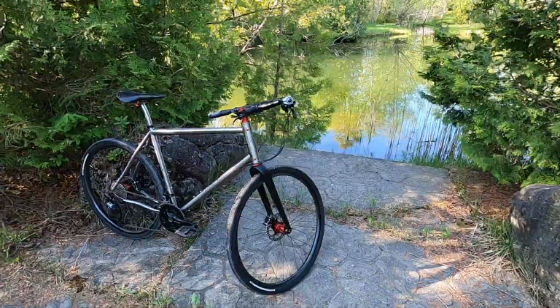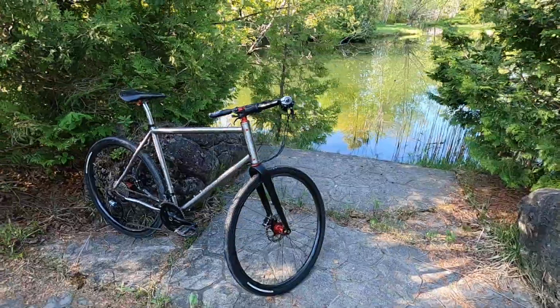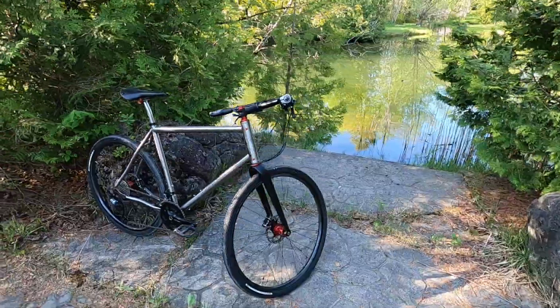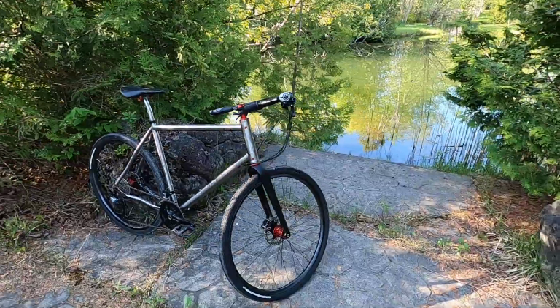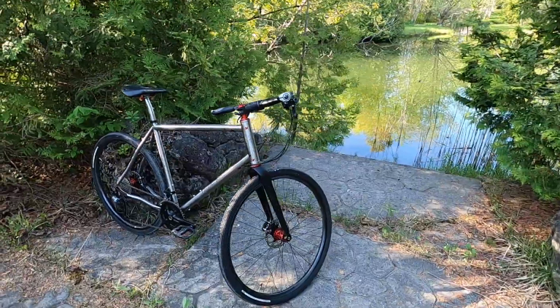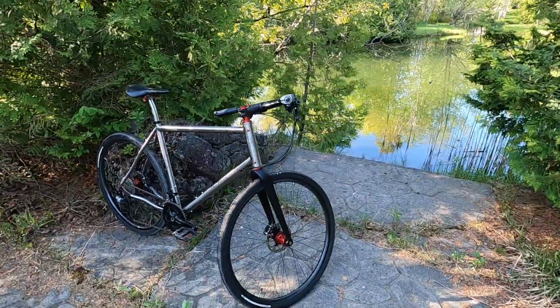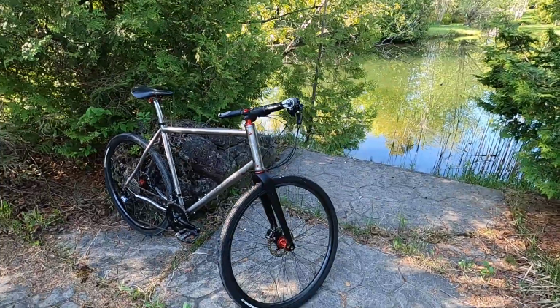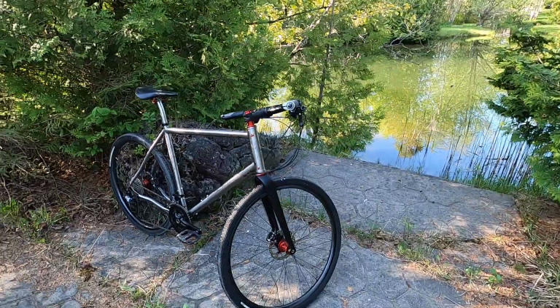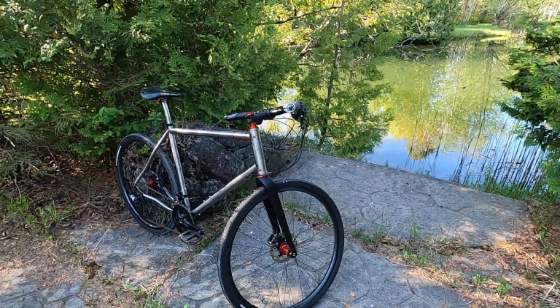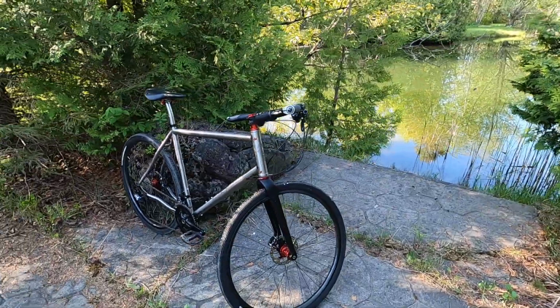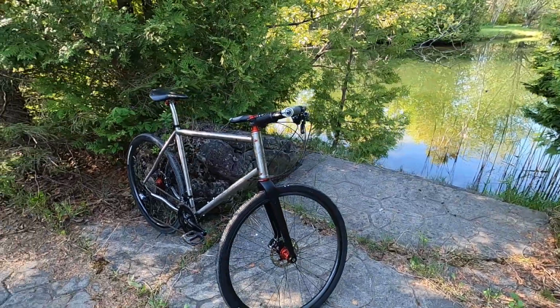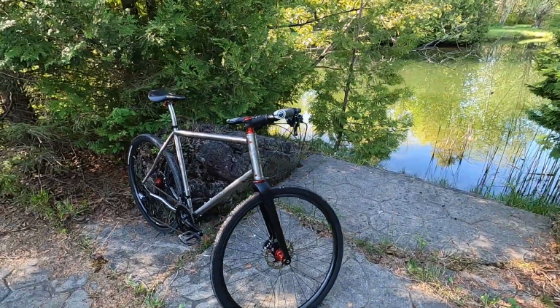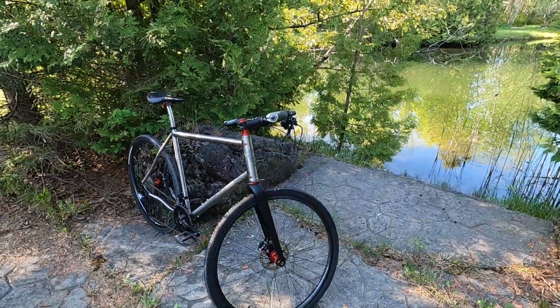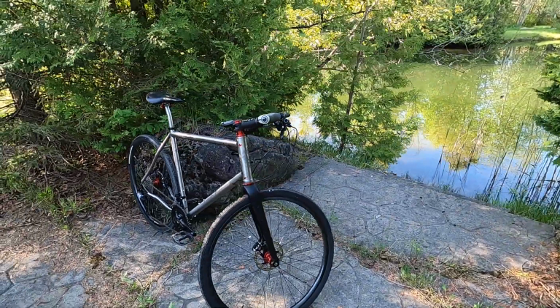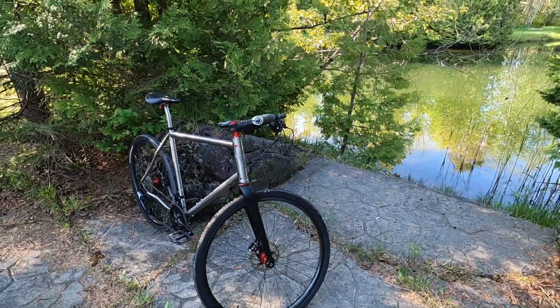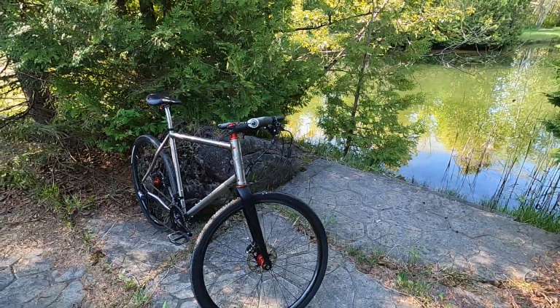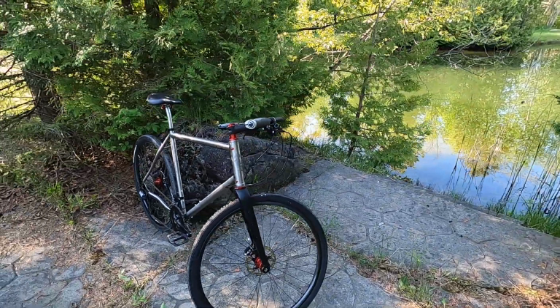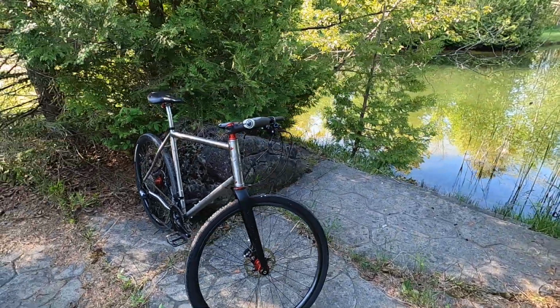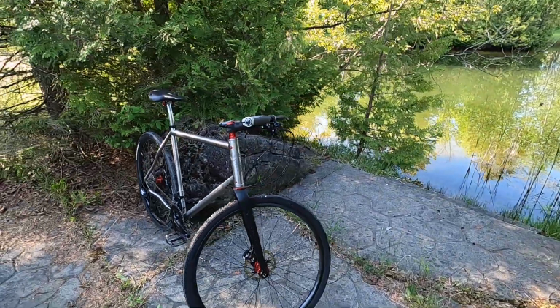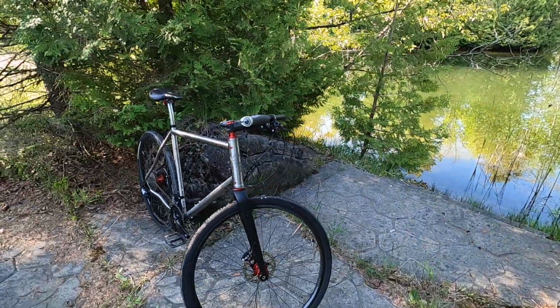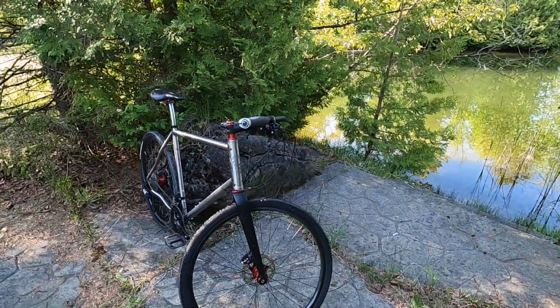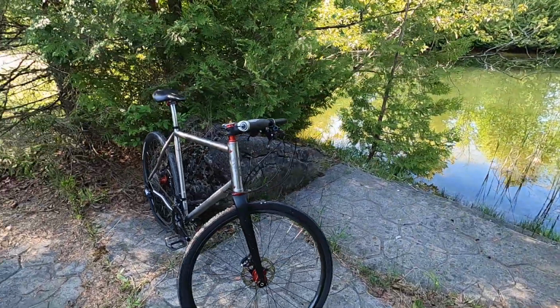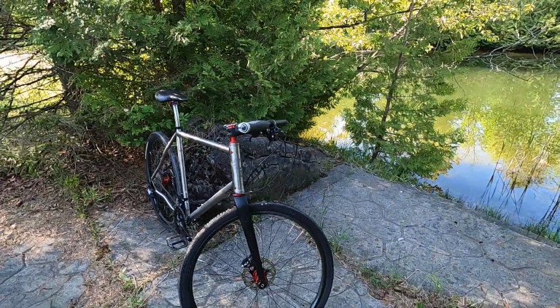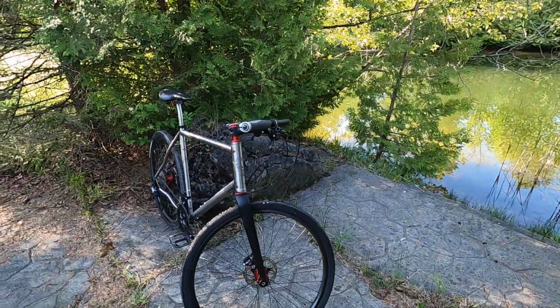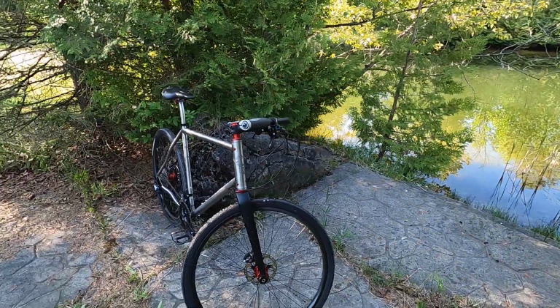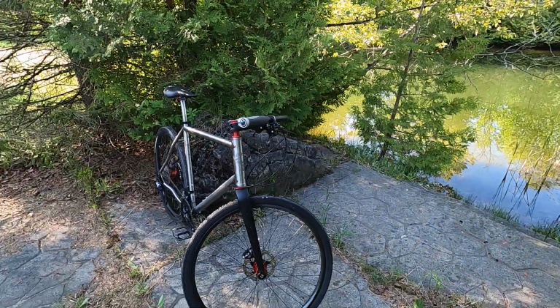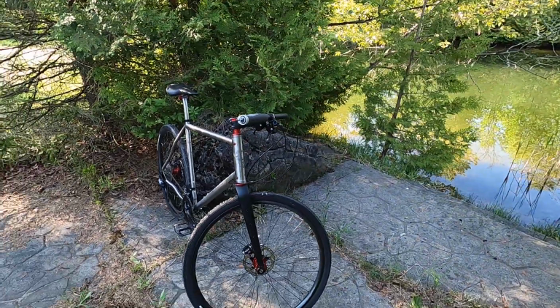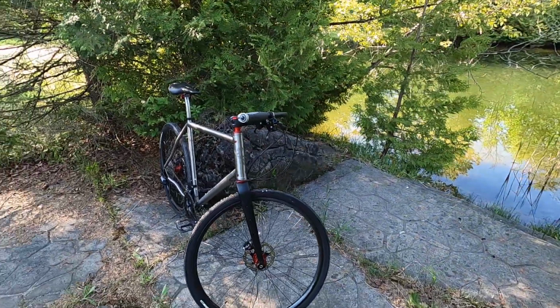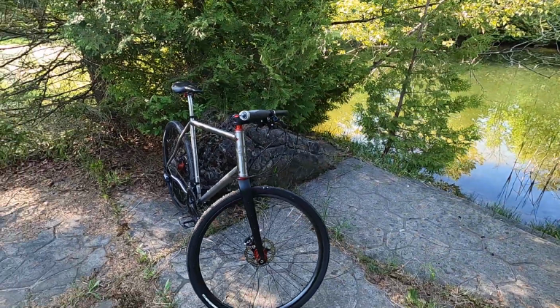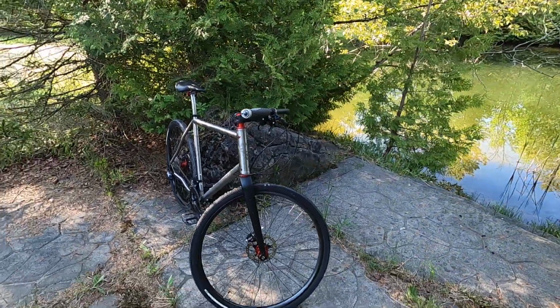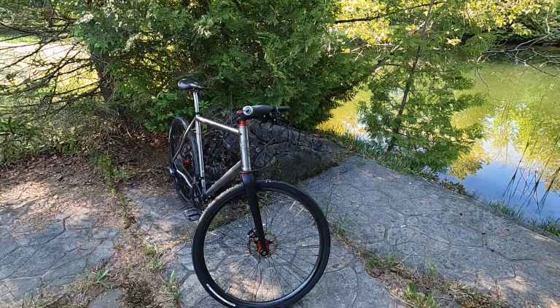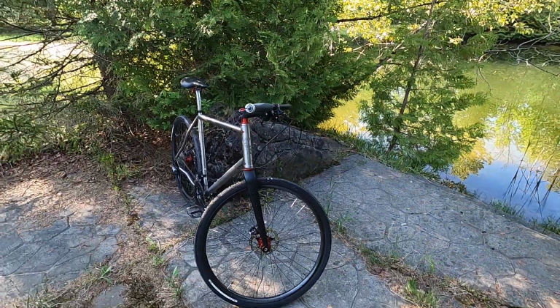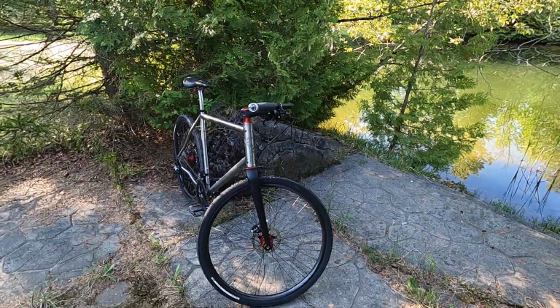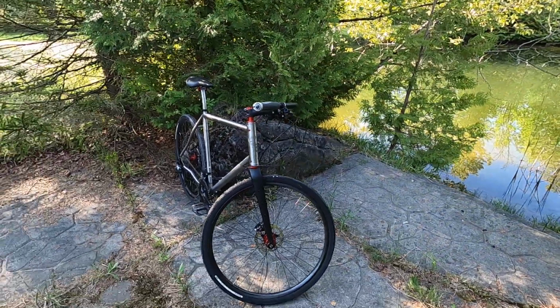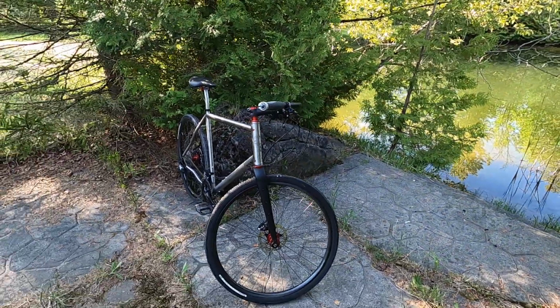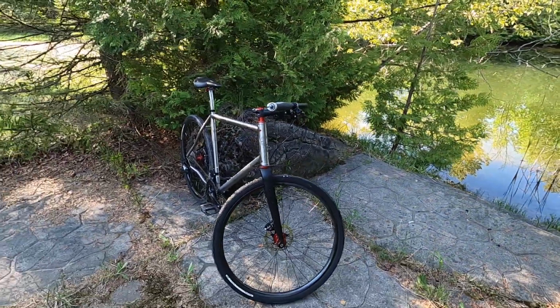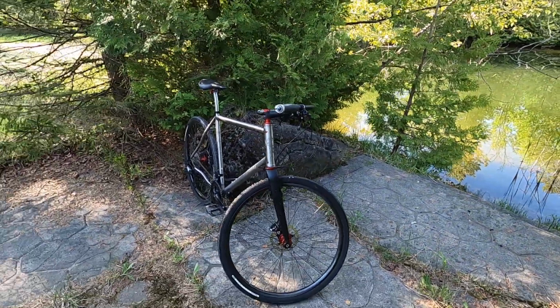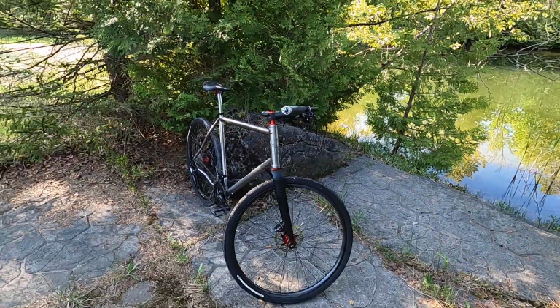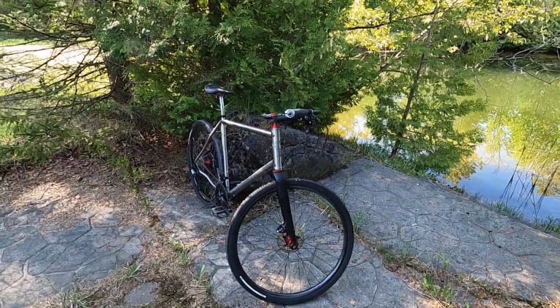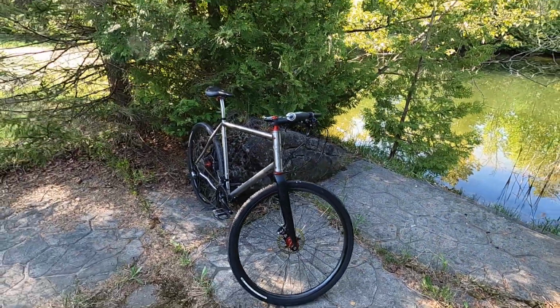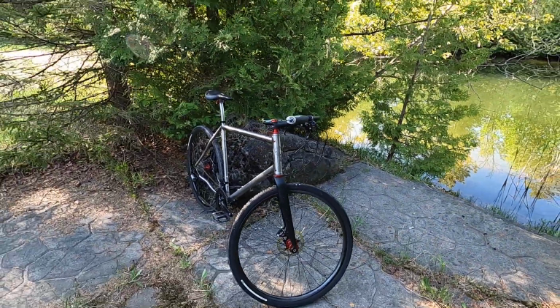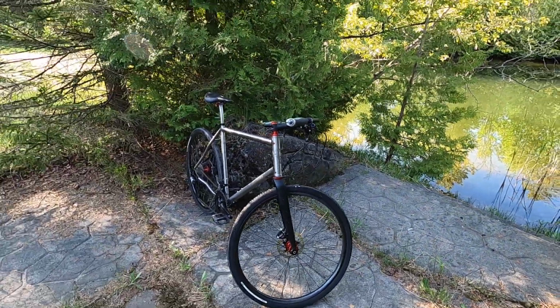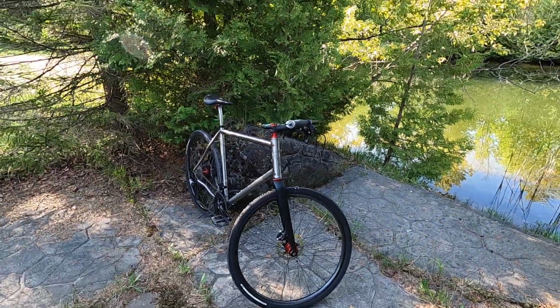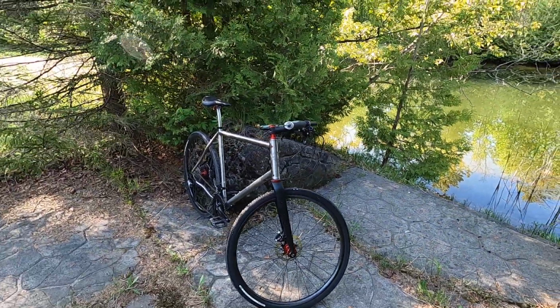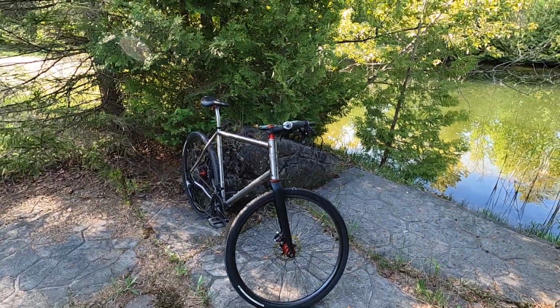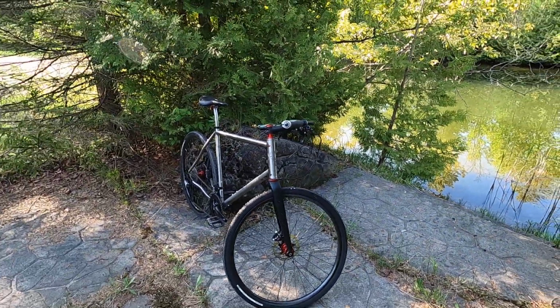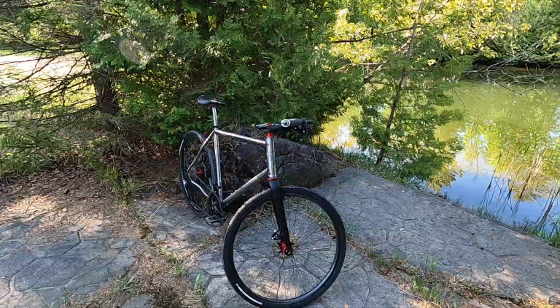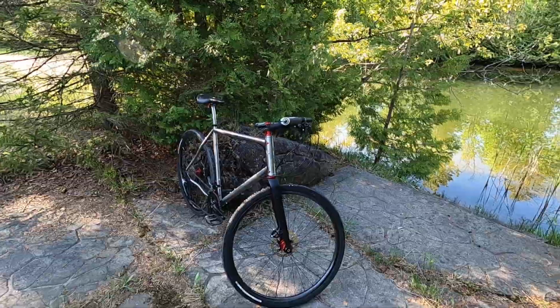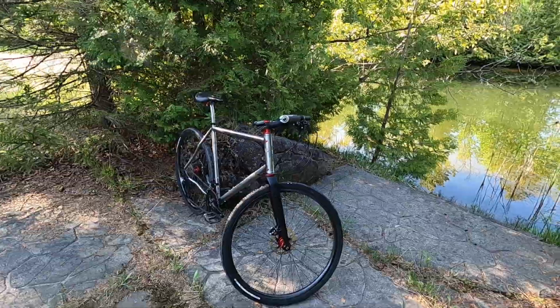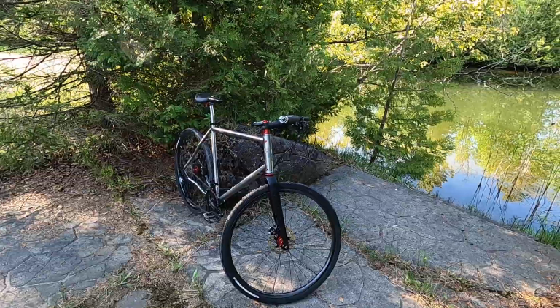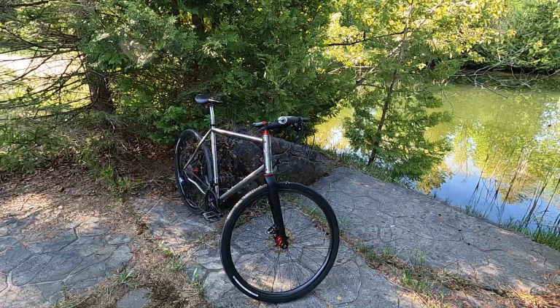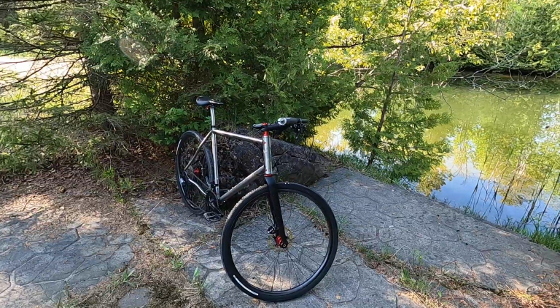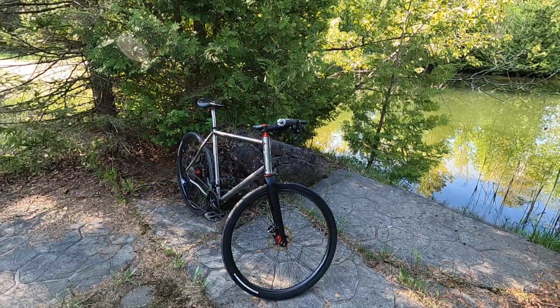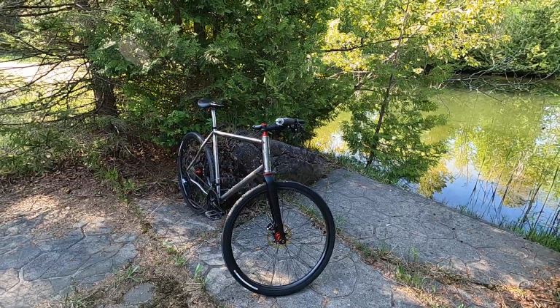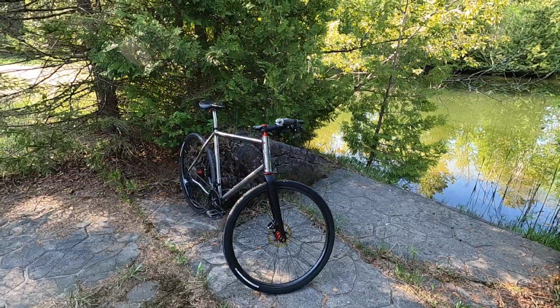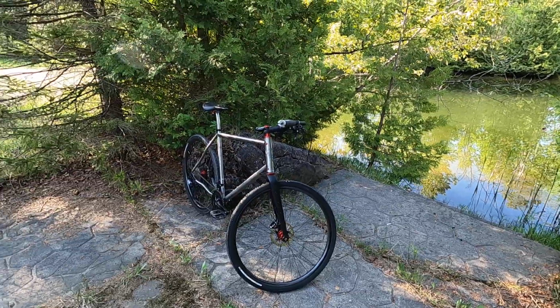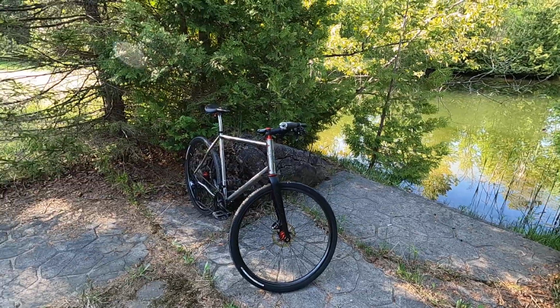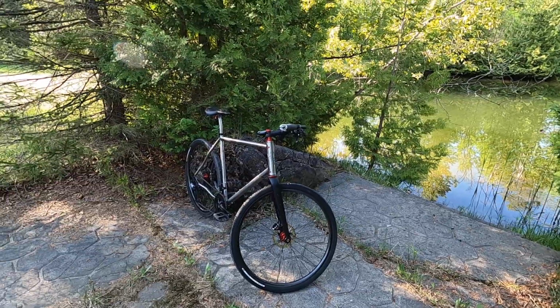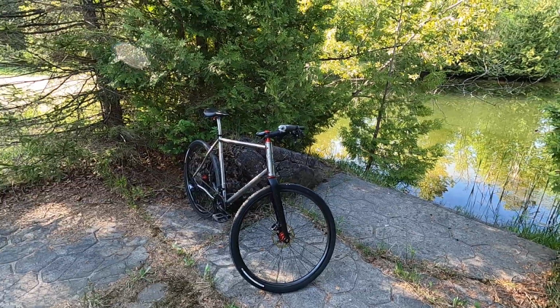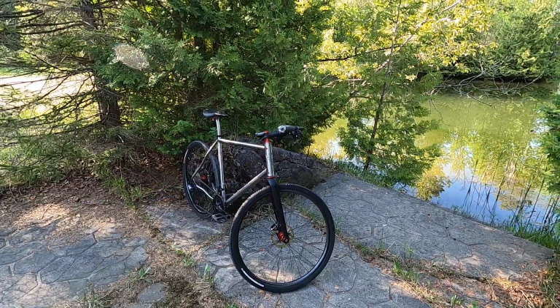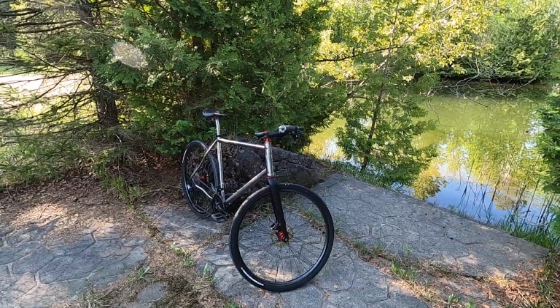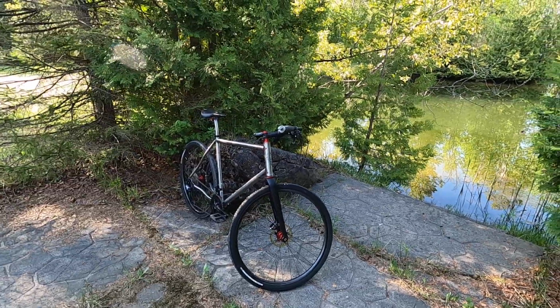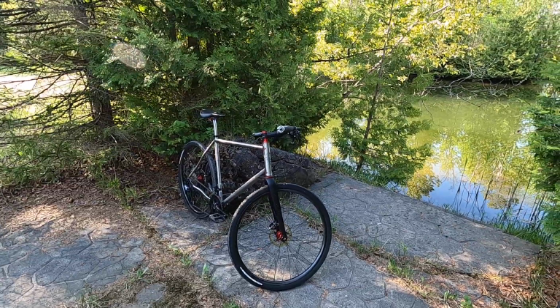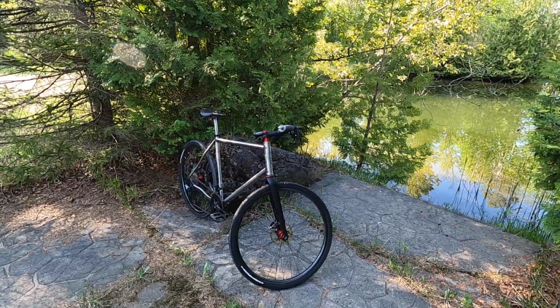Anyway, just a really nice bike. Hopefully Paul gets lots of use out of it and enjoys it for many years to come.